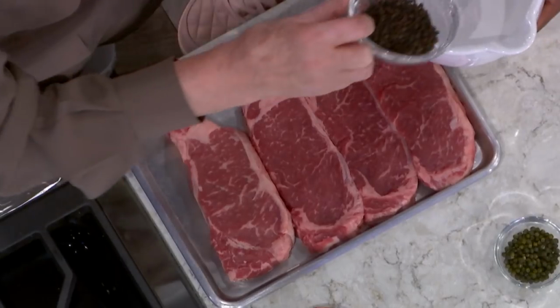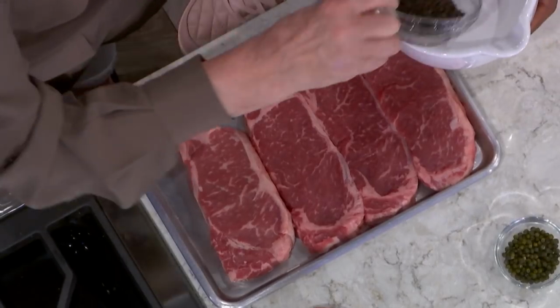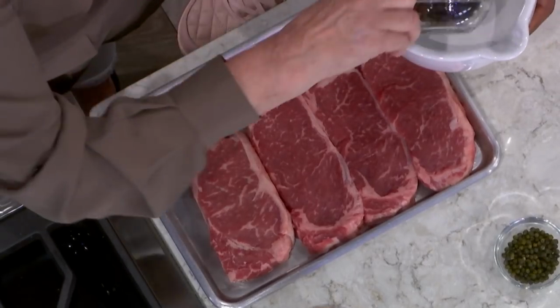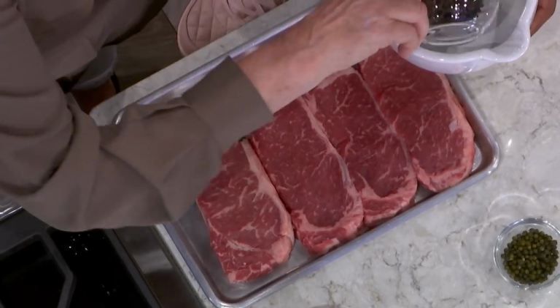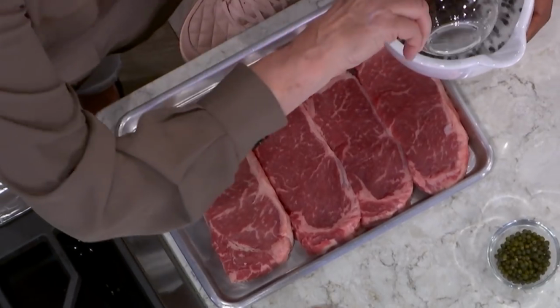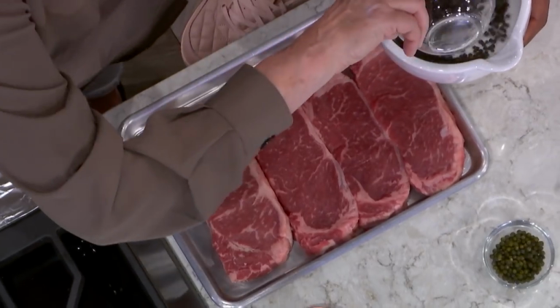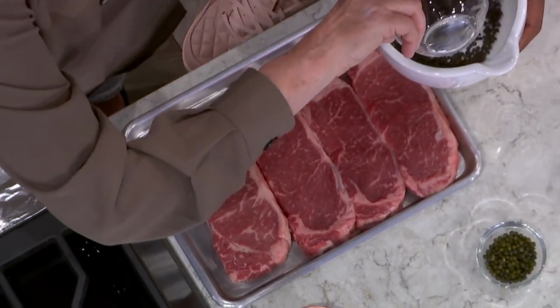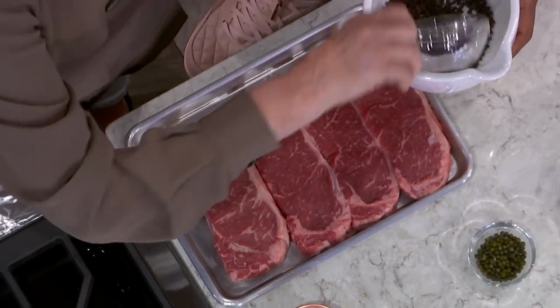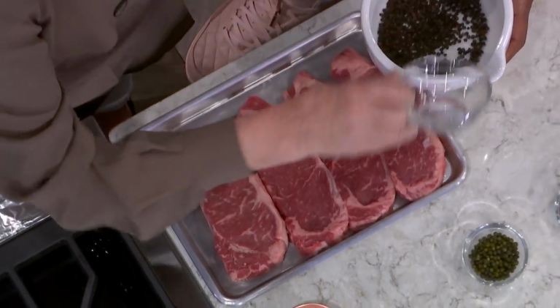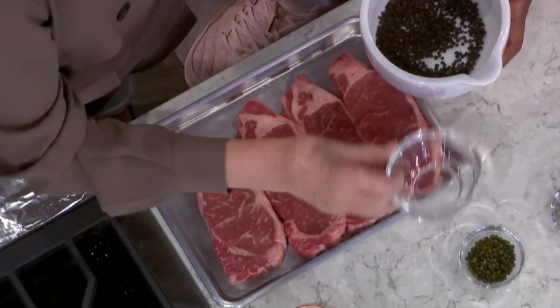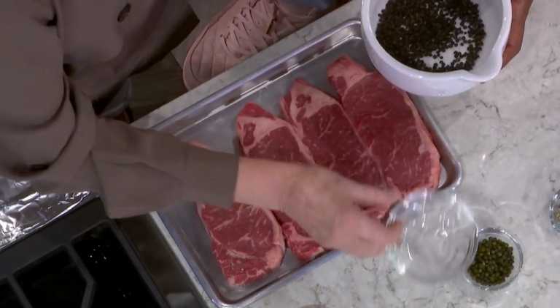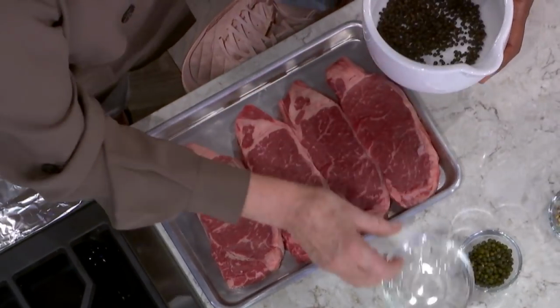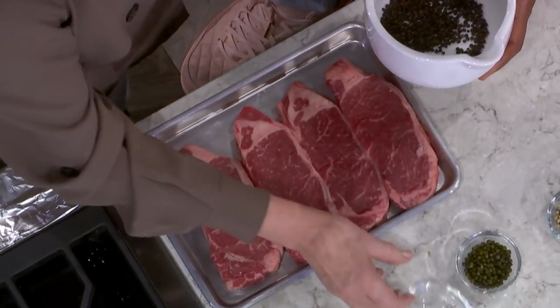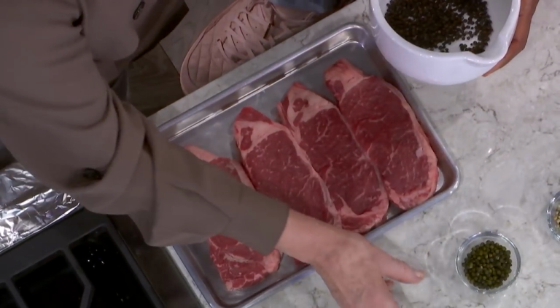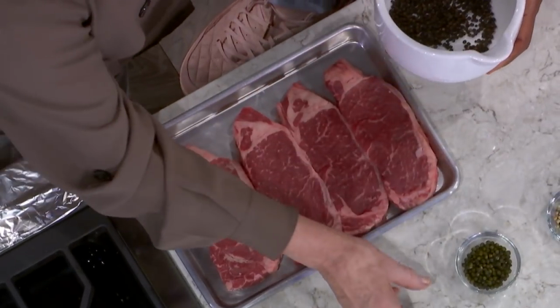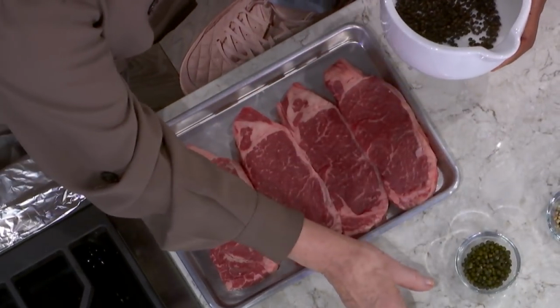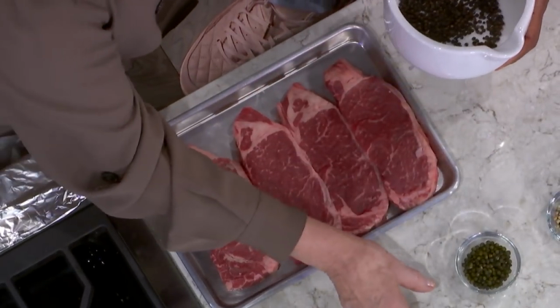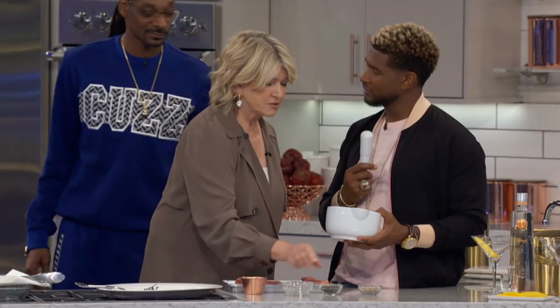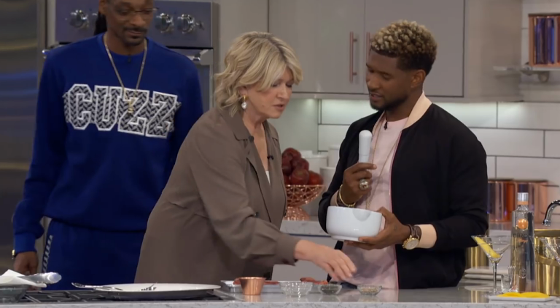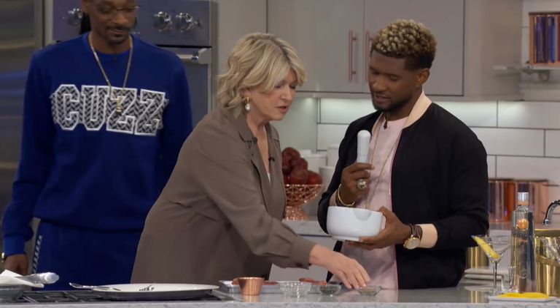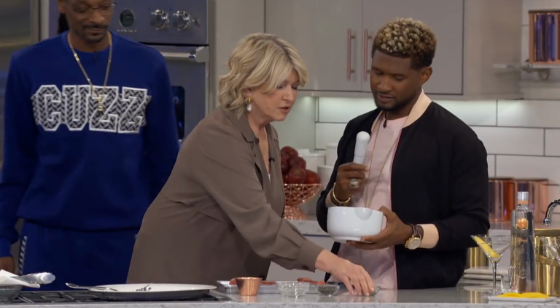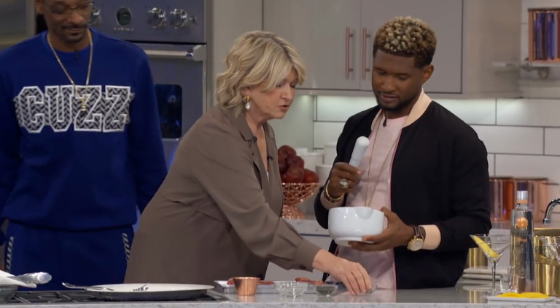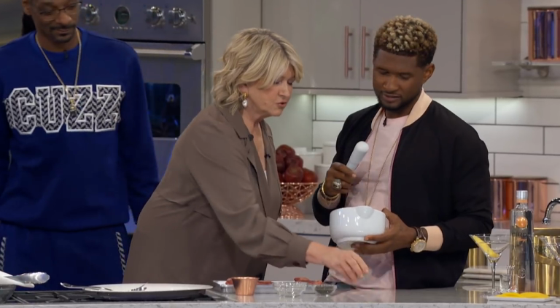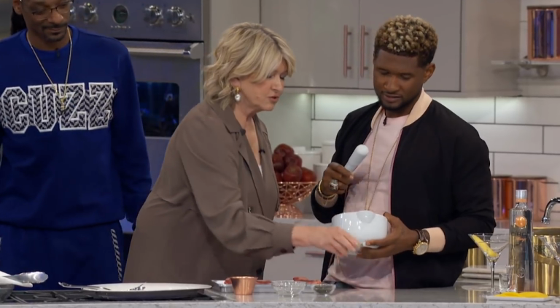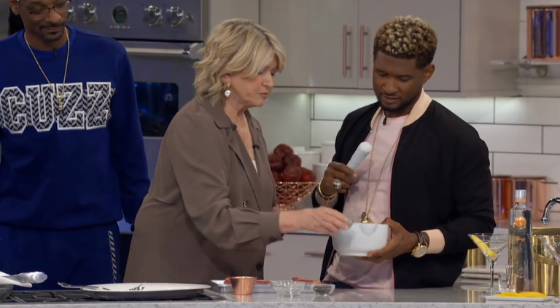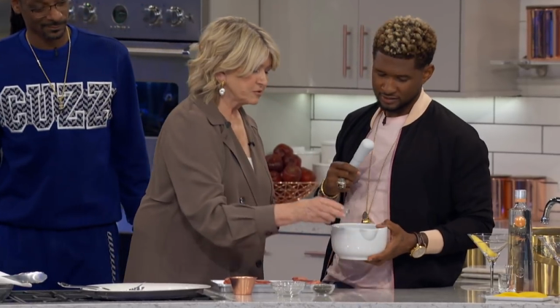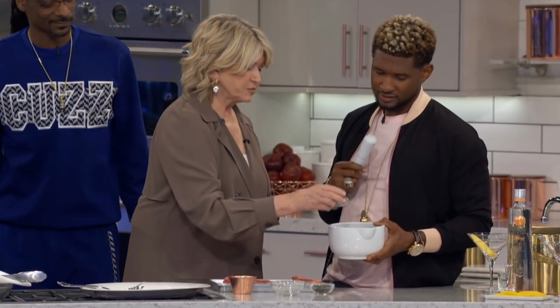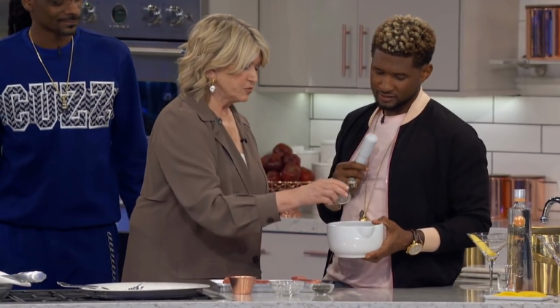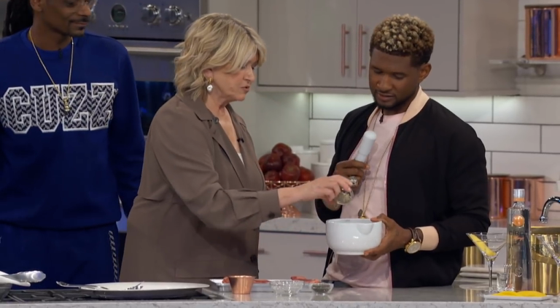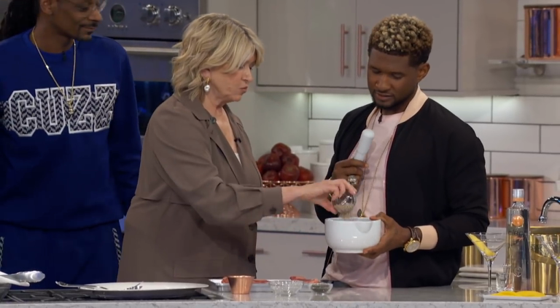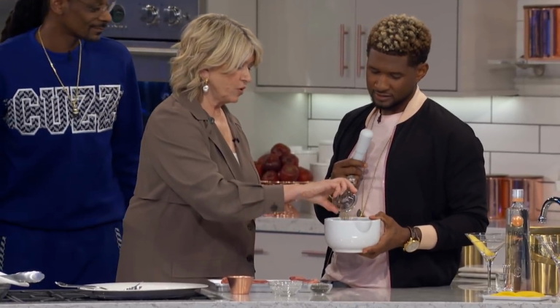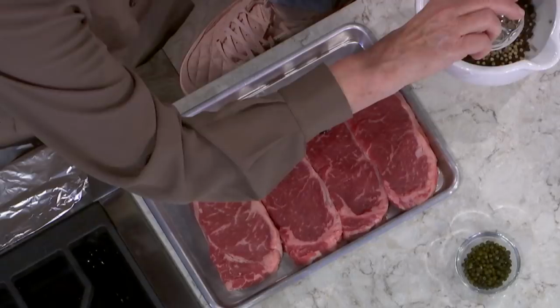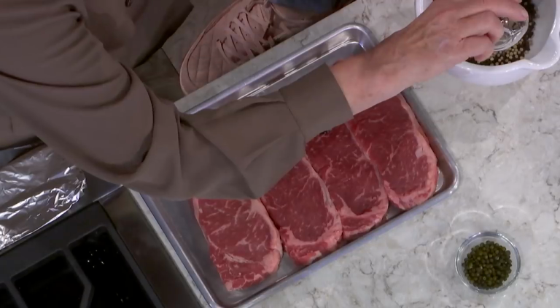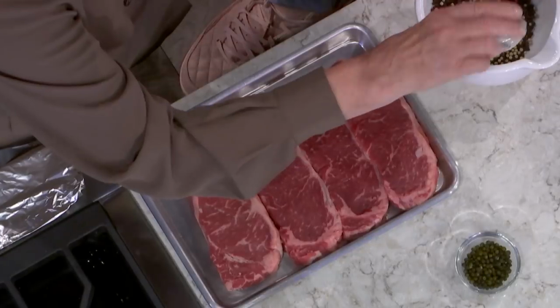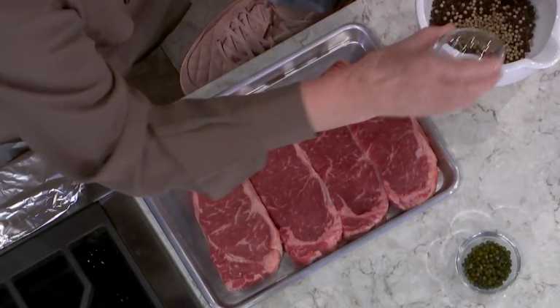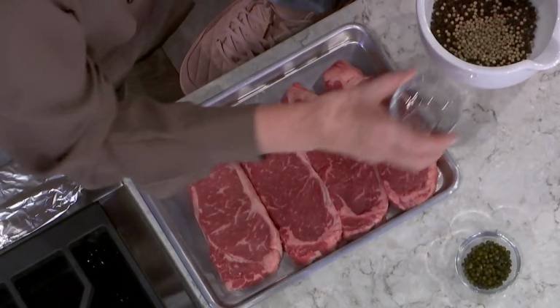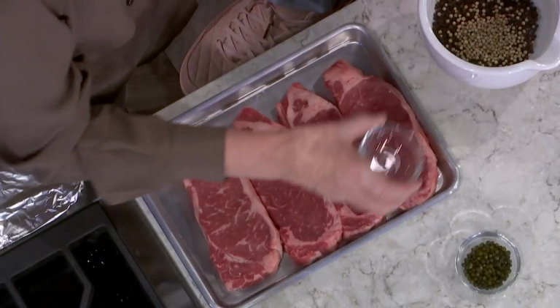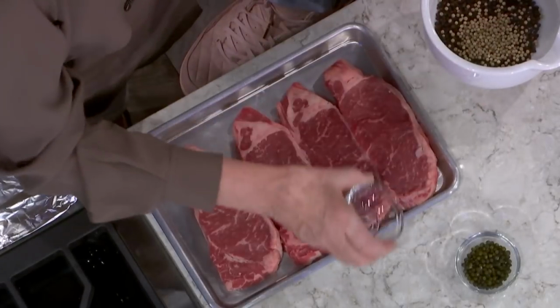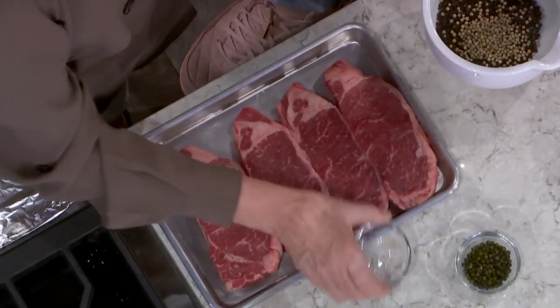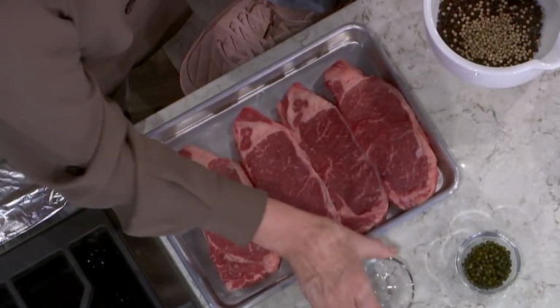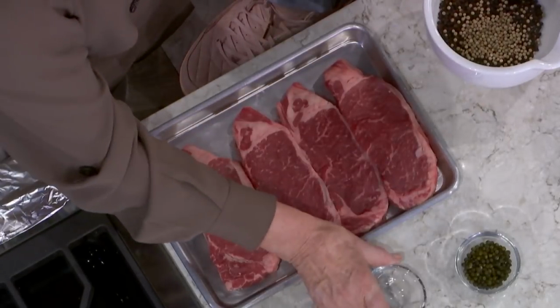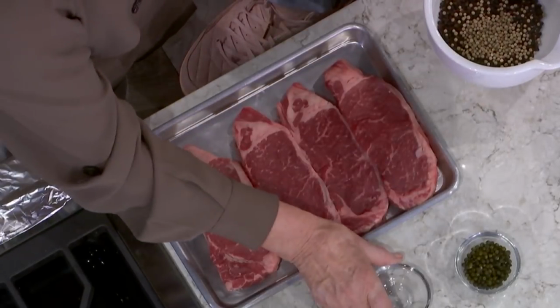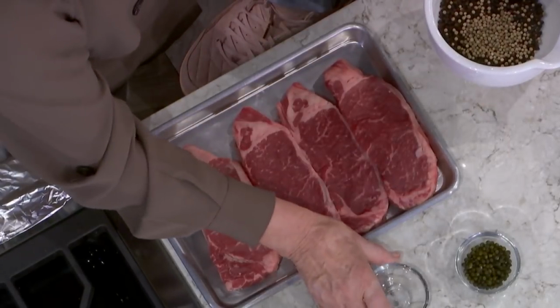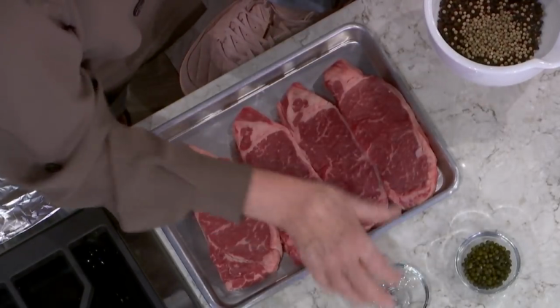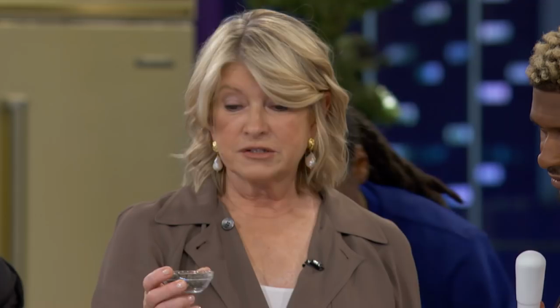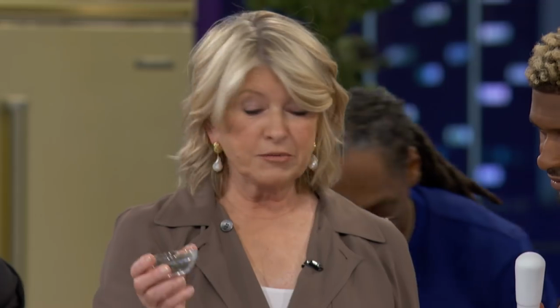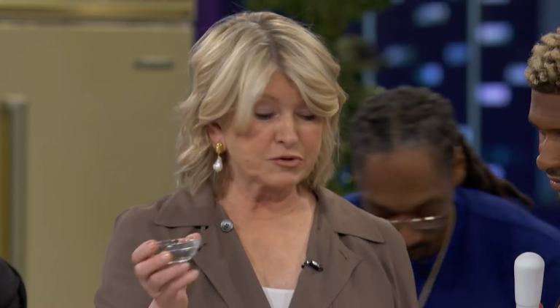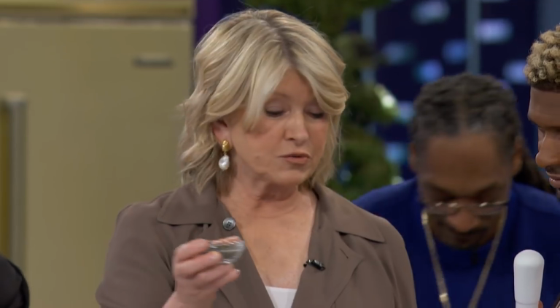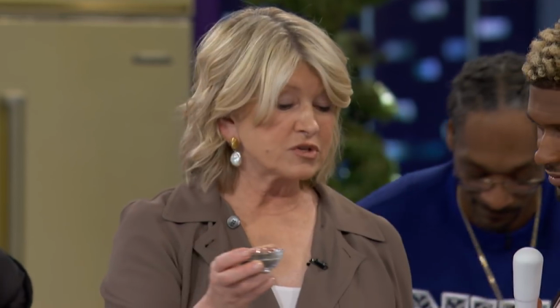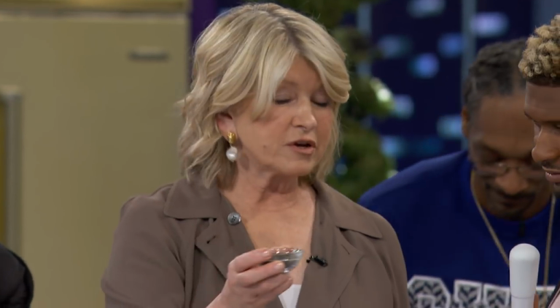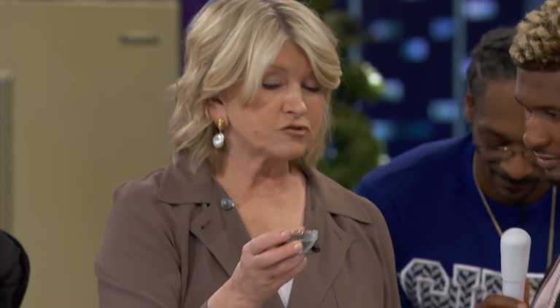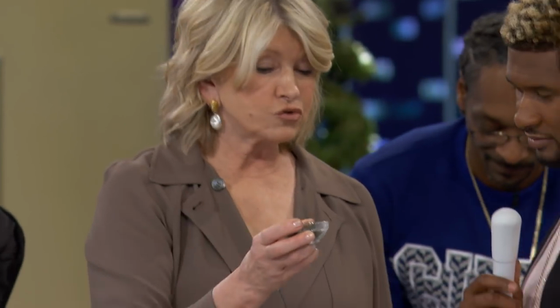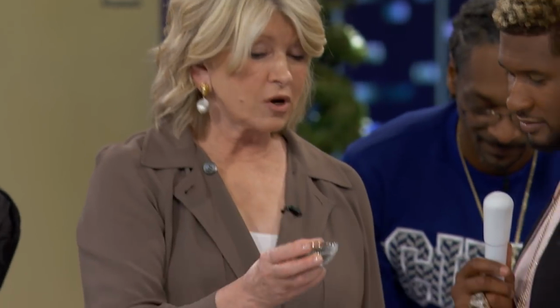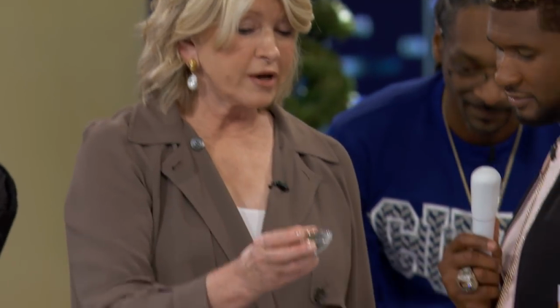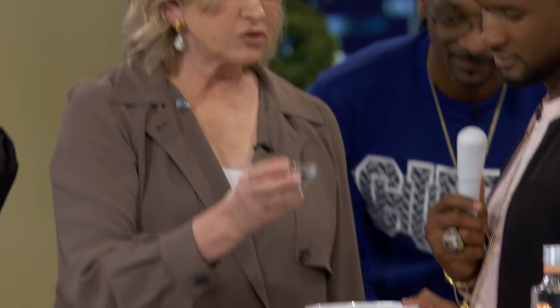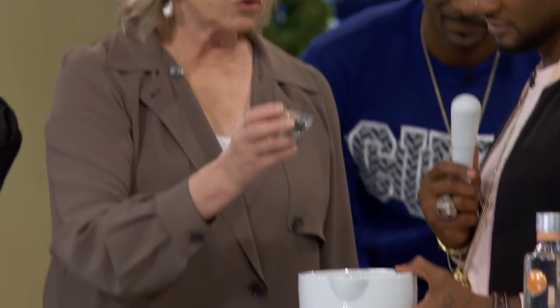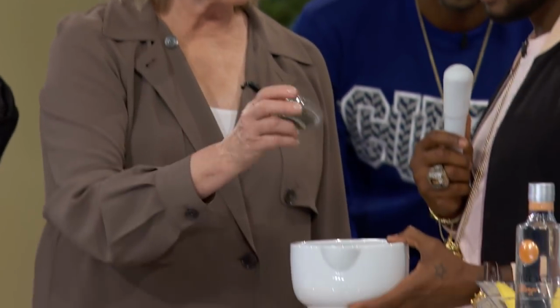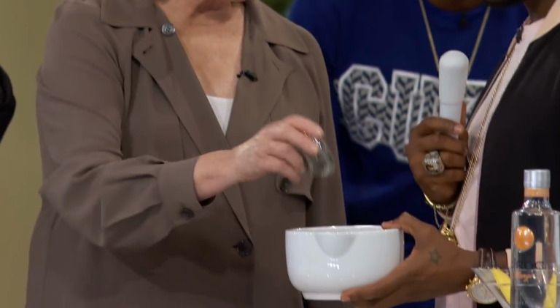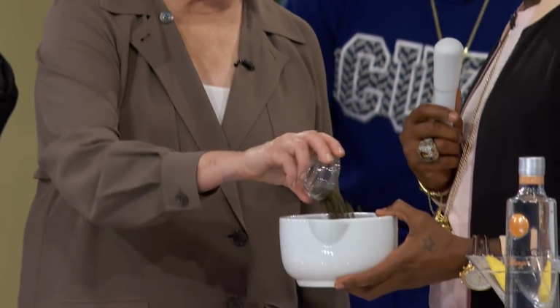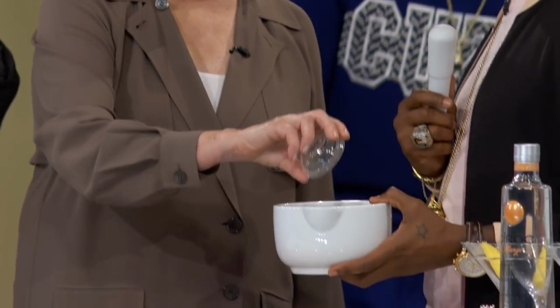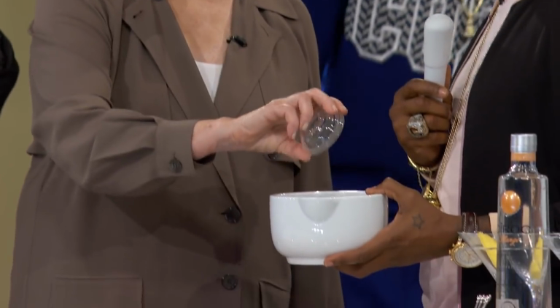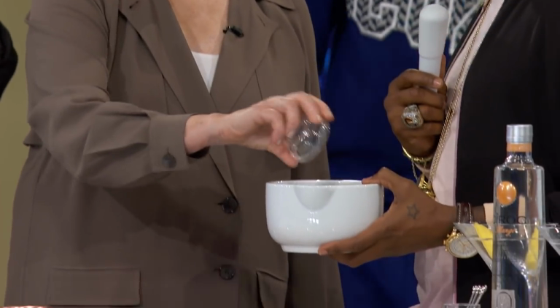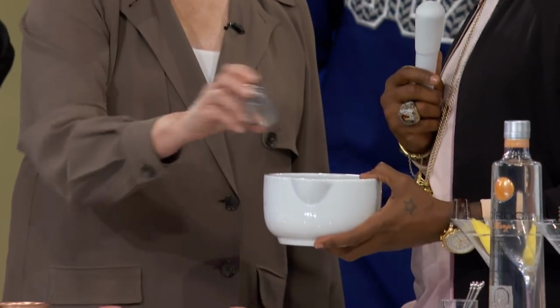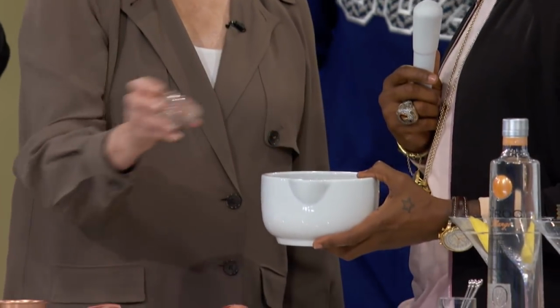So four tablespoons of black peppercorns, two tablespoons of white, and two tablespoons of dried green peppercorns.